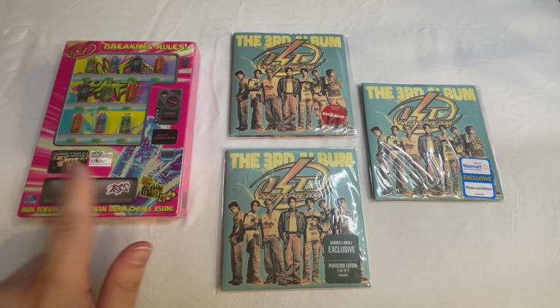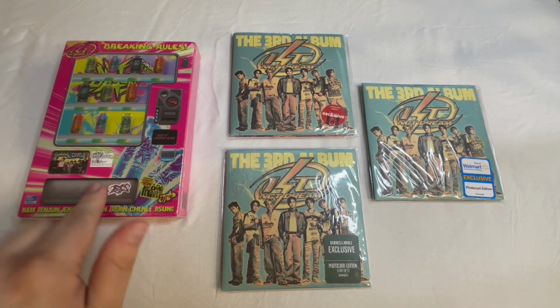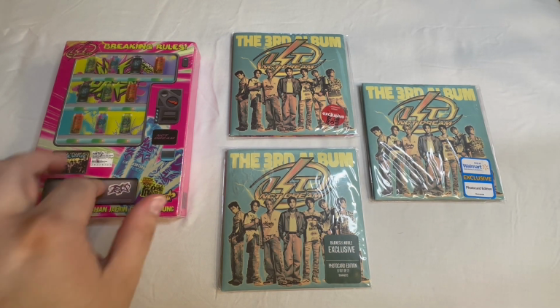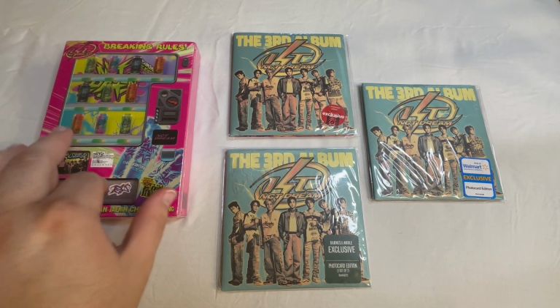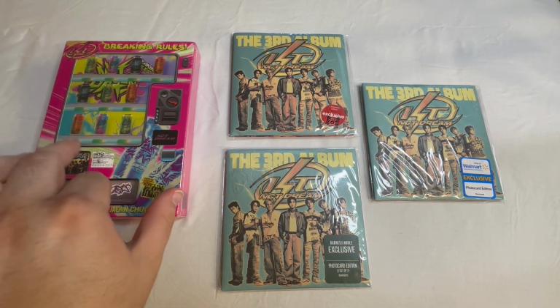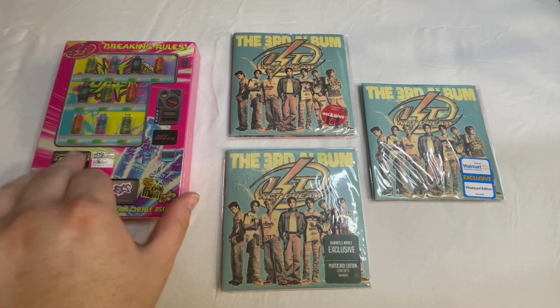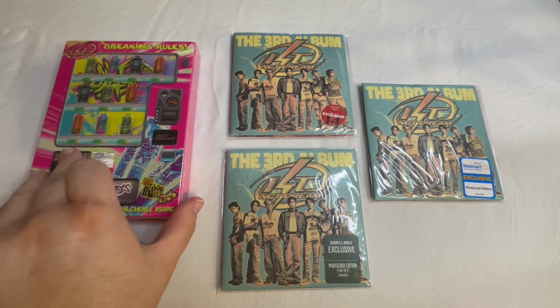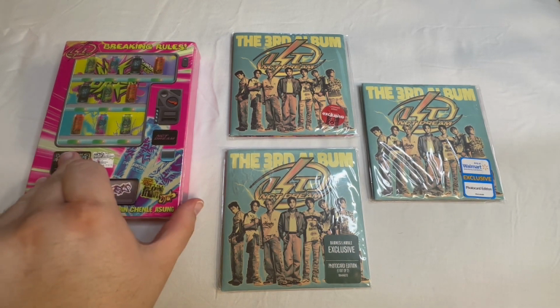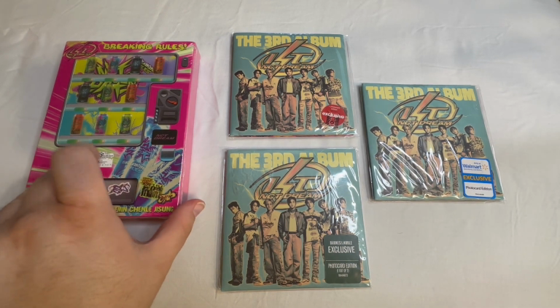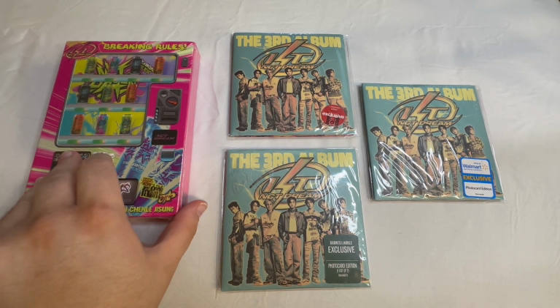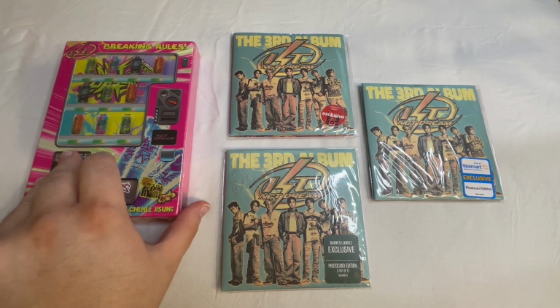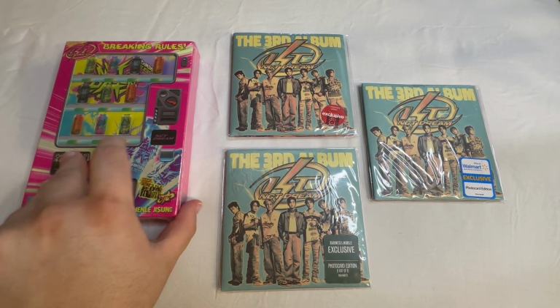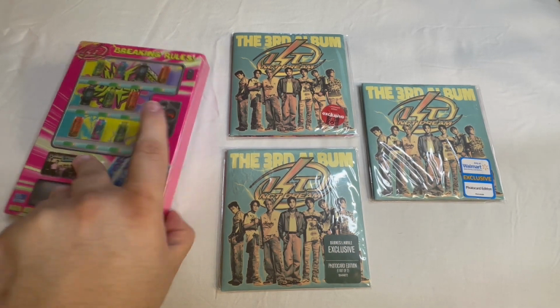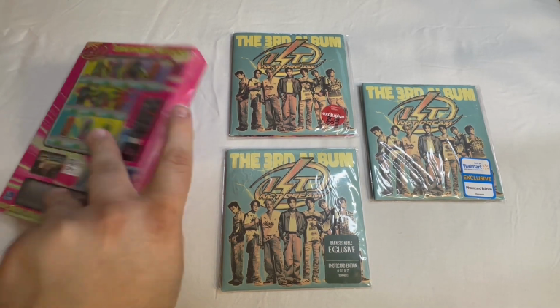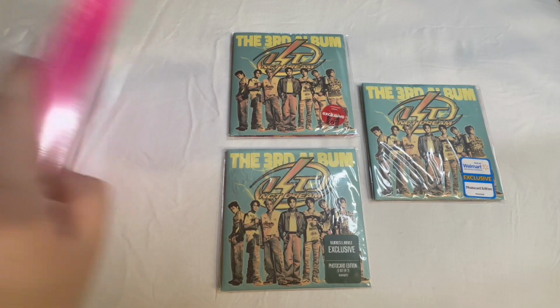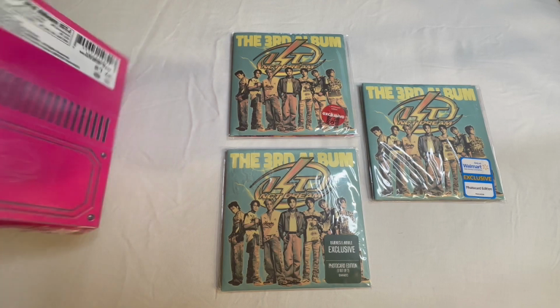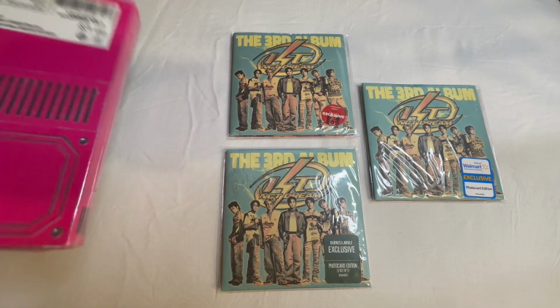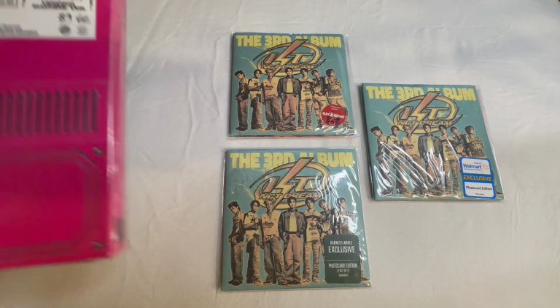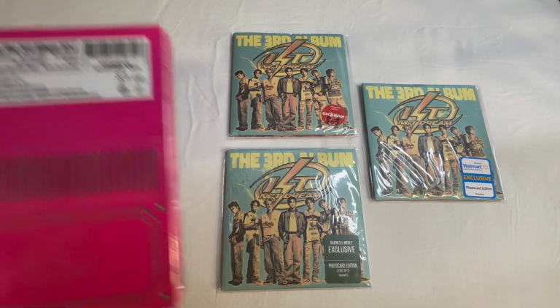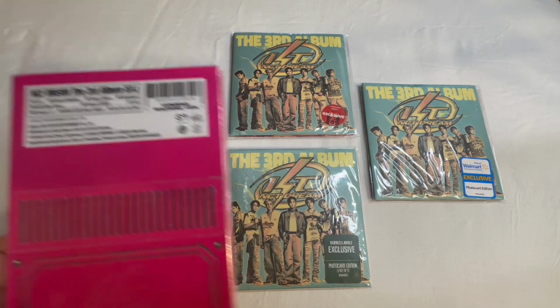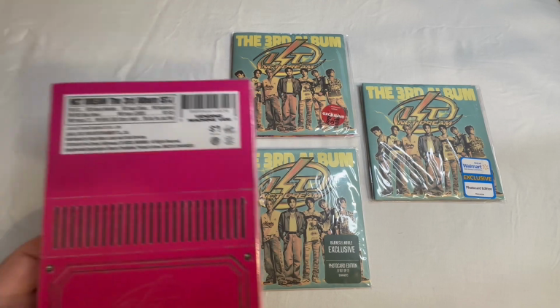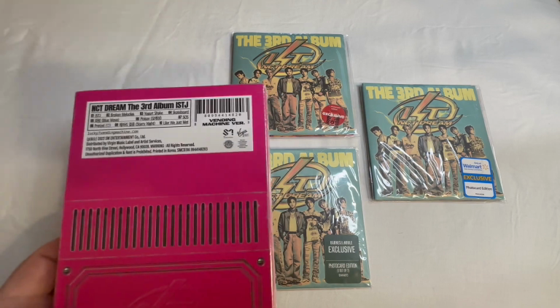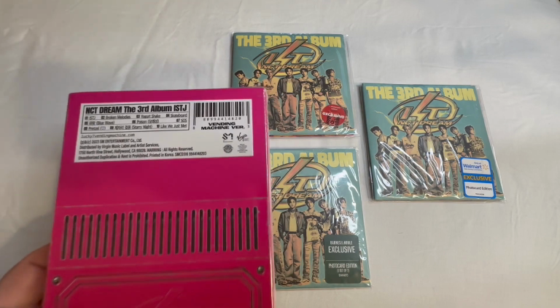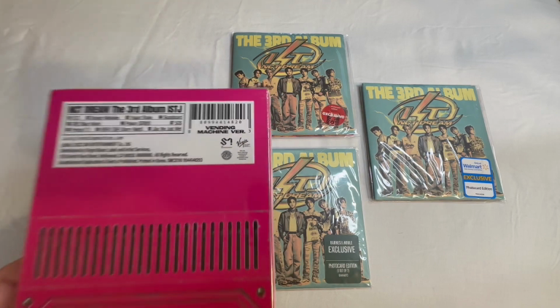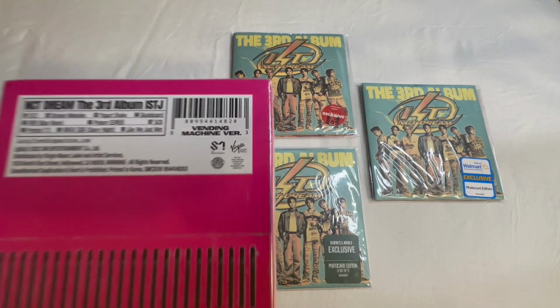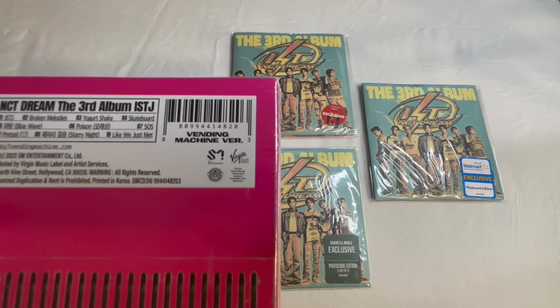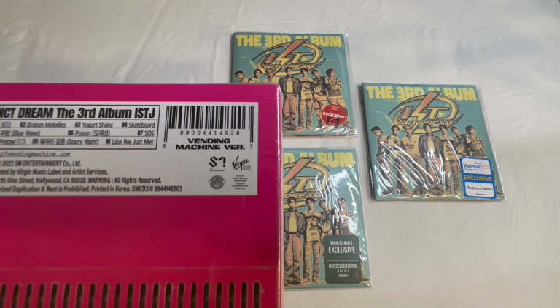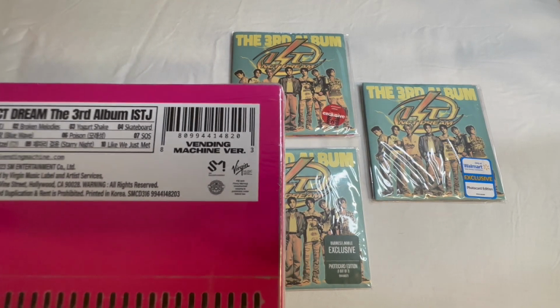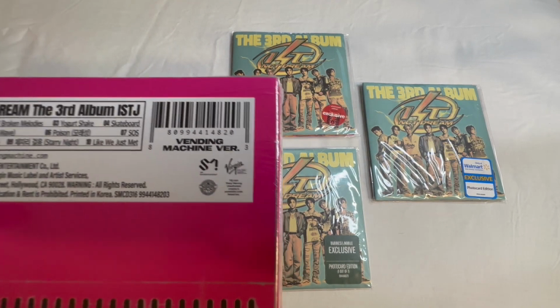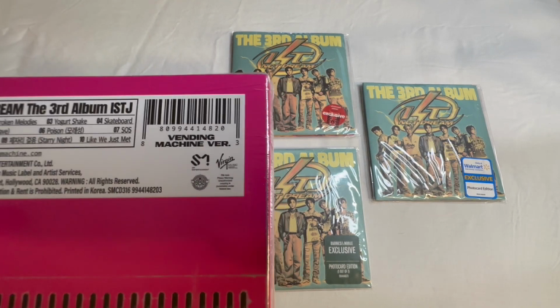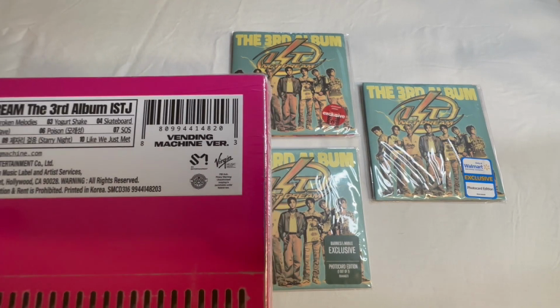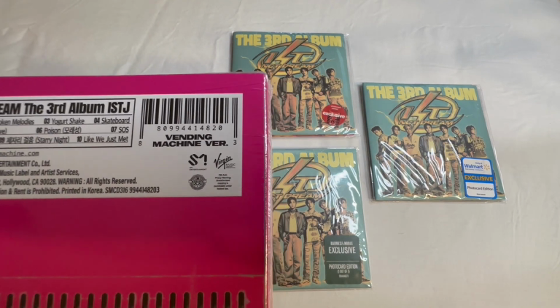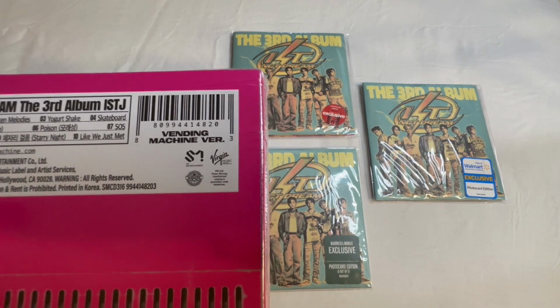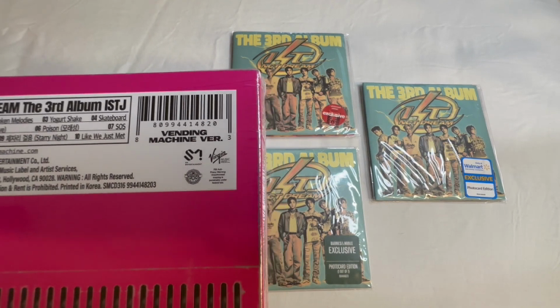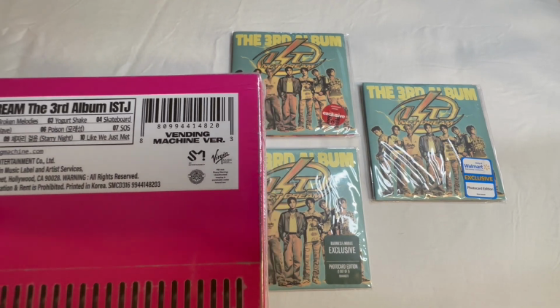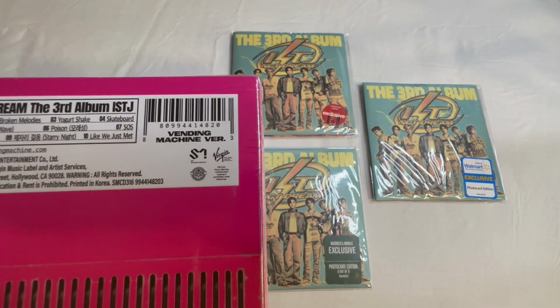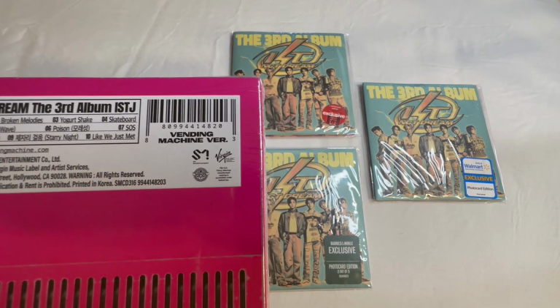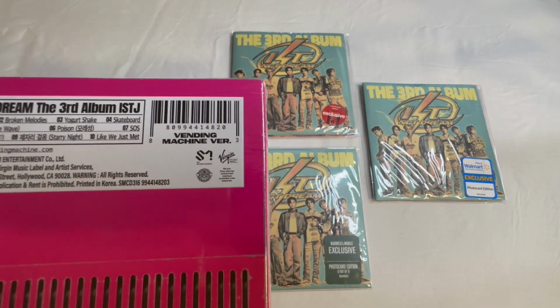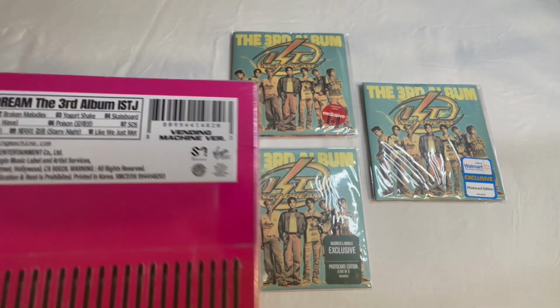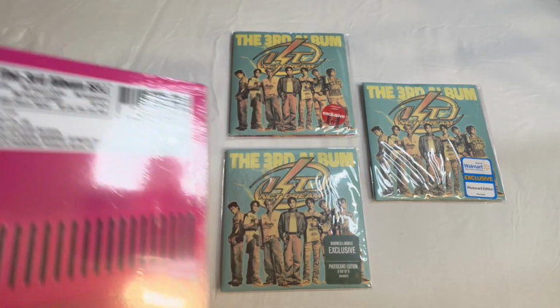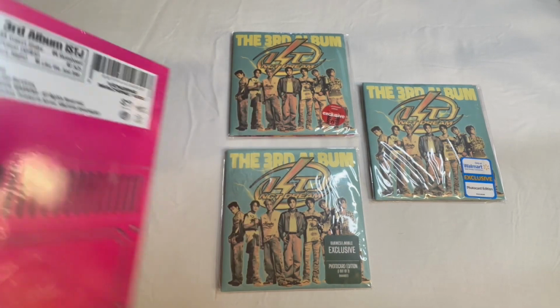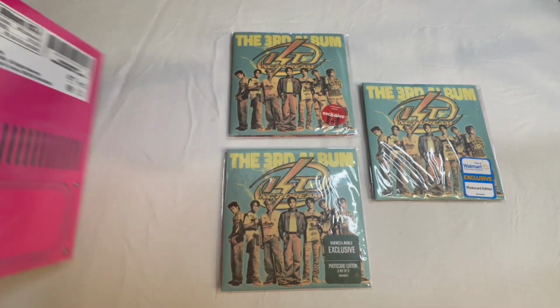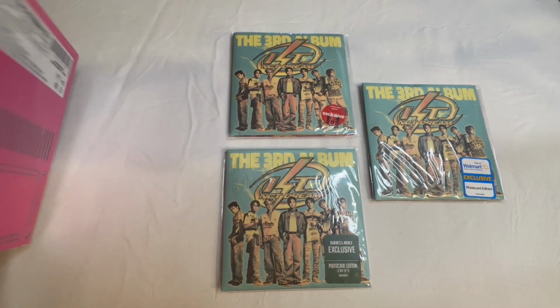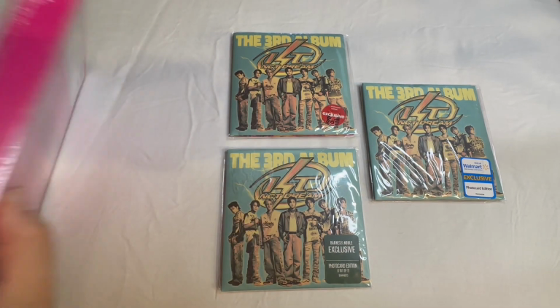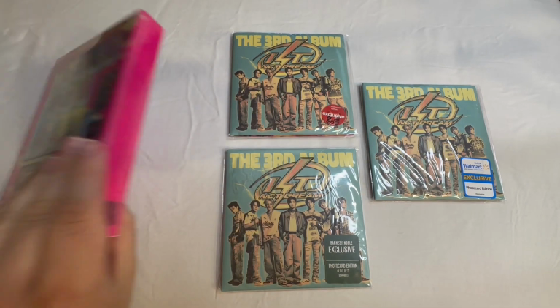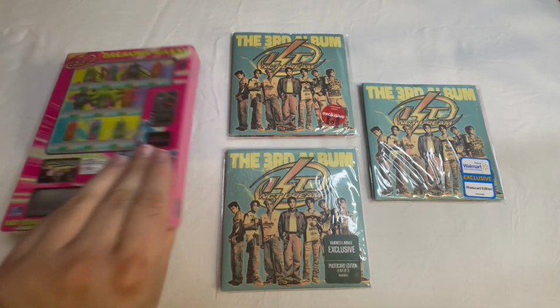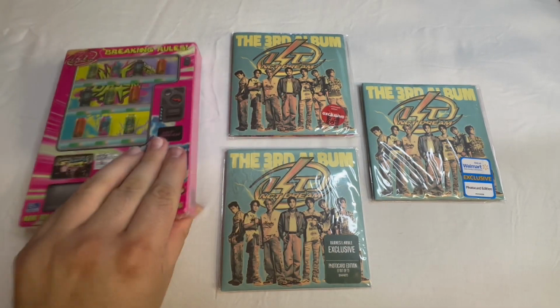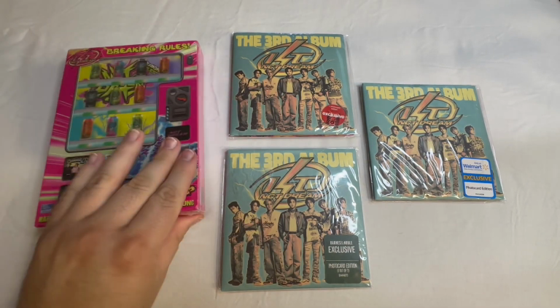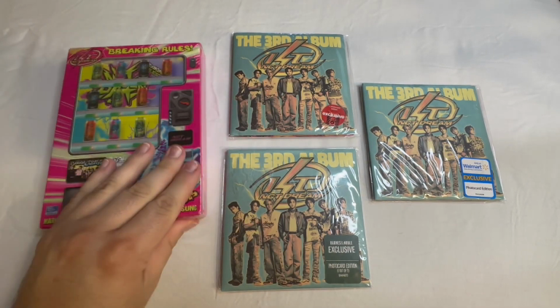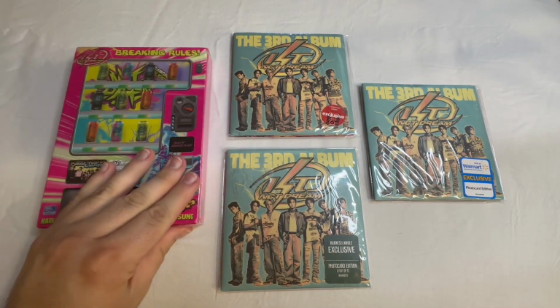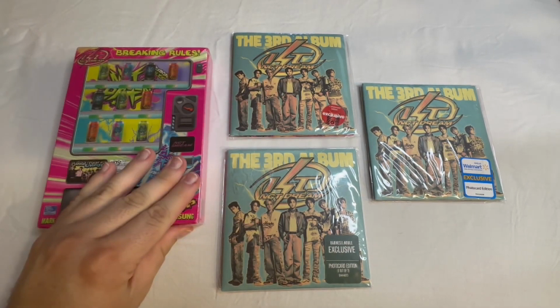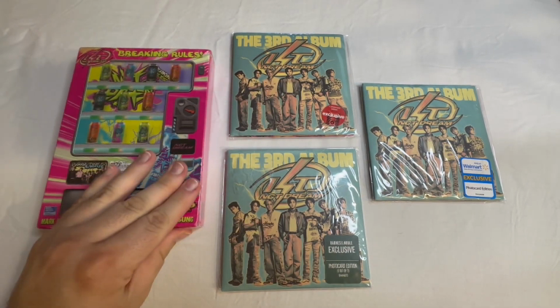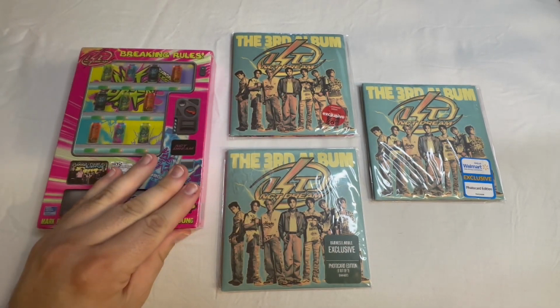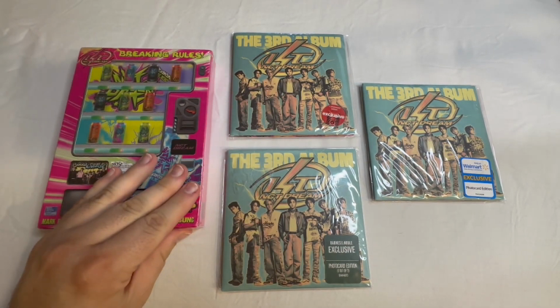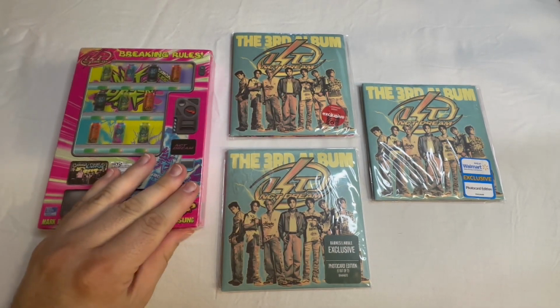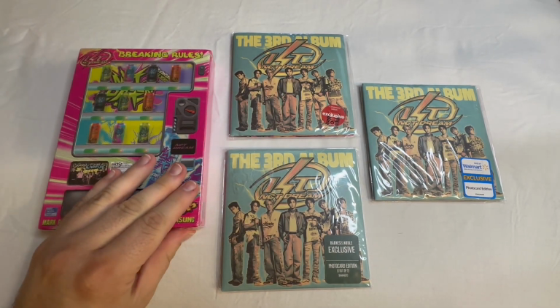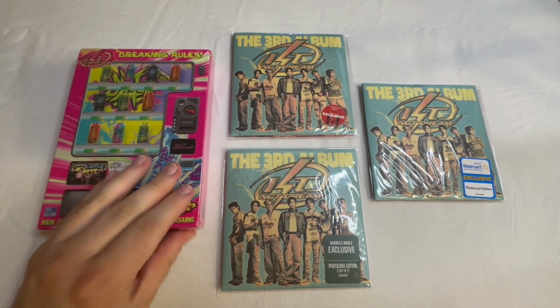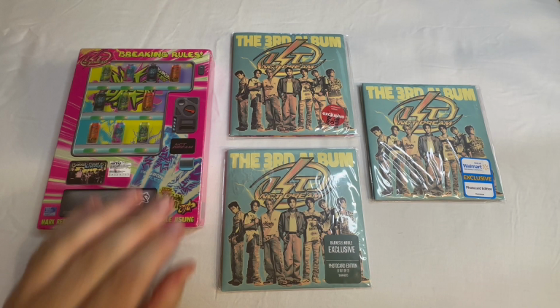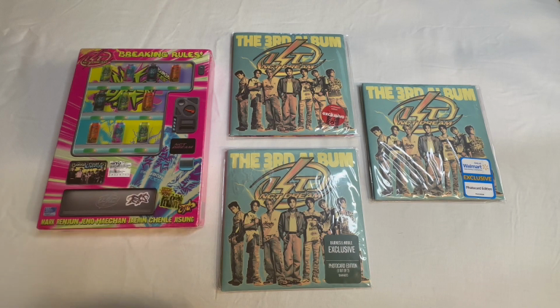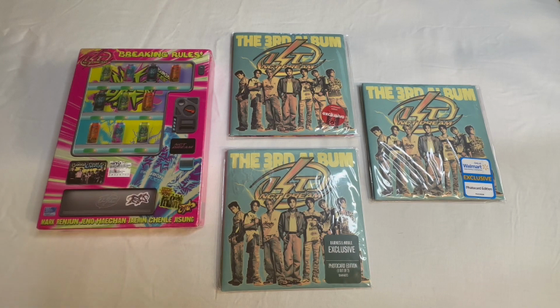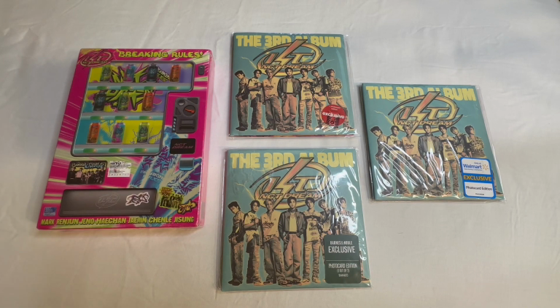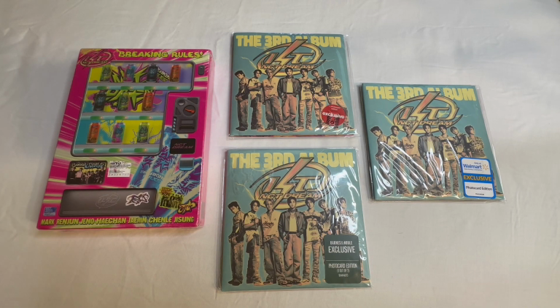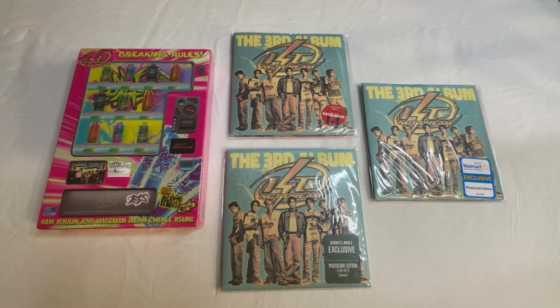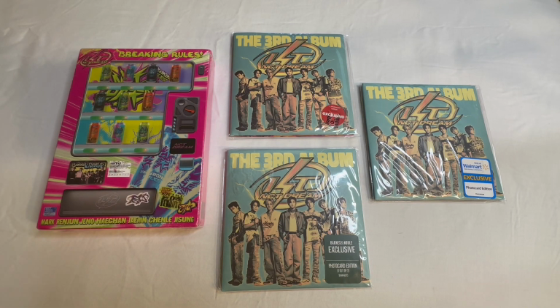The Amazon exclusive does not have a sticker, but there is a little bit of difference on the back, and I'll show you that when we go through that one.